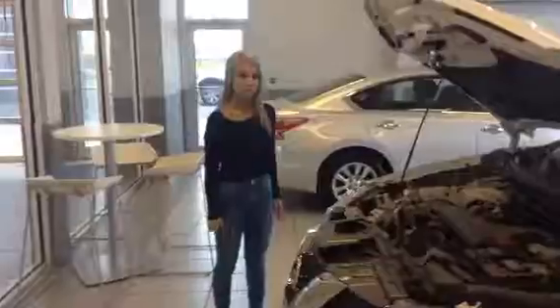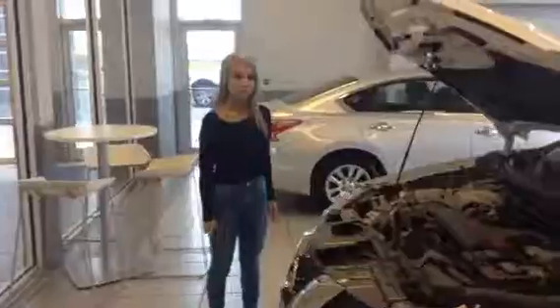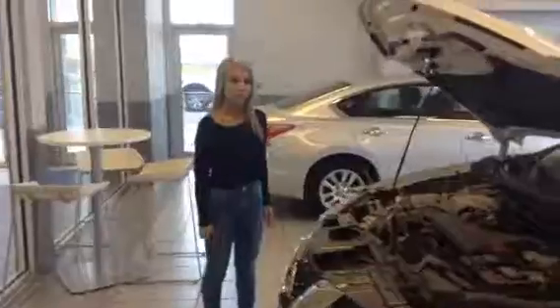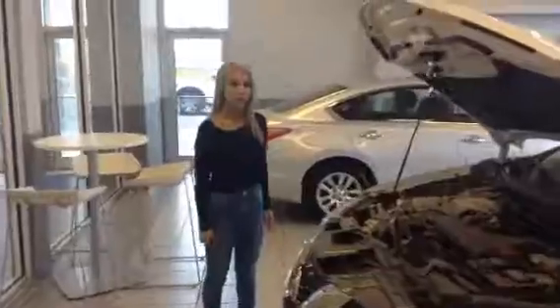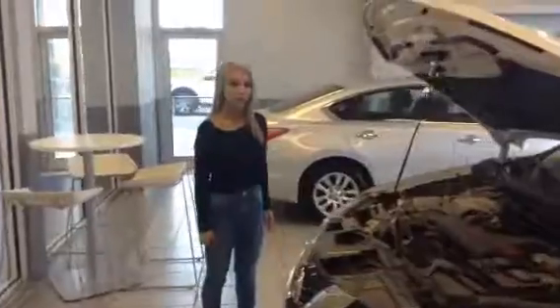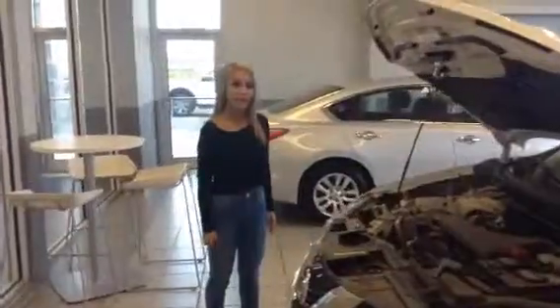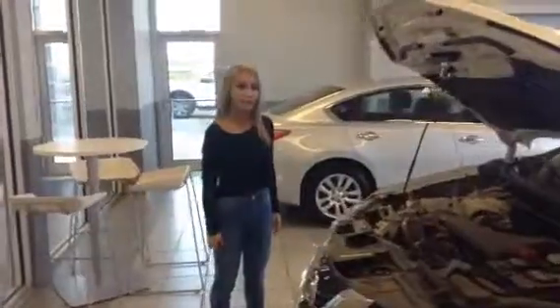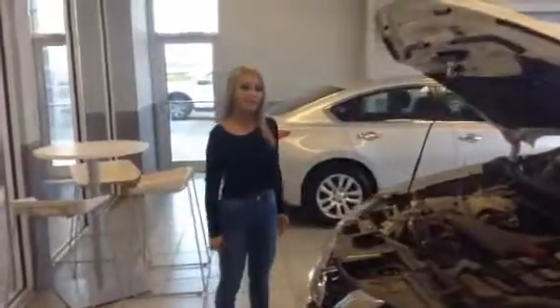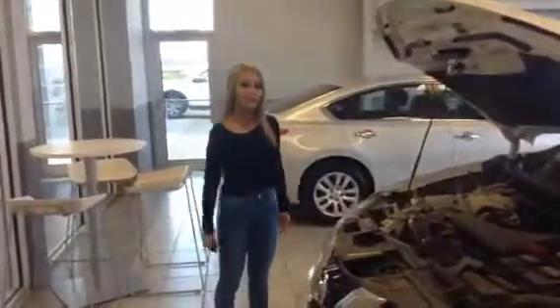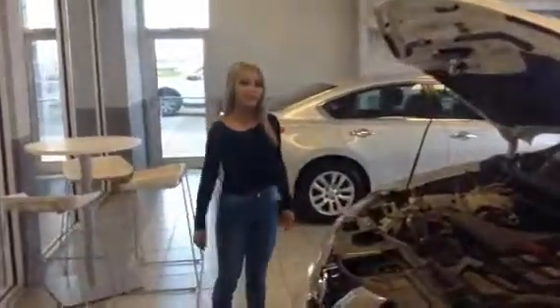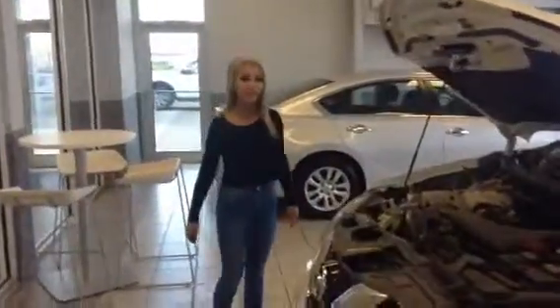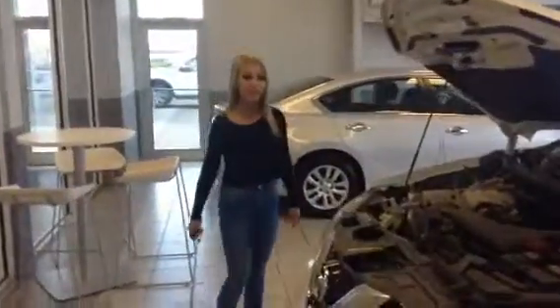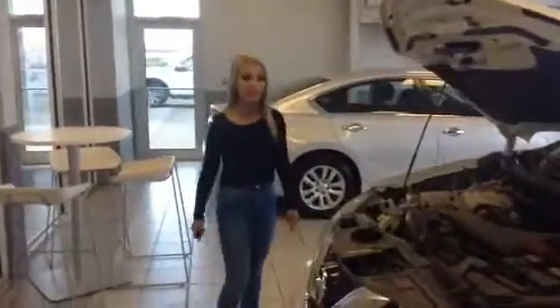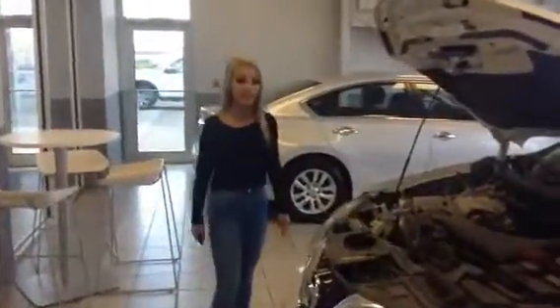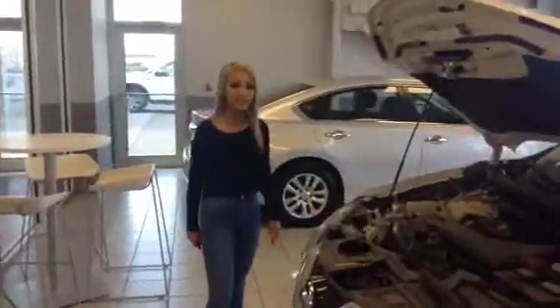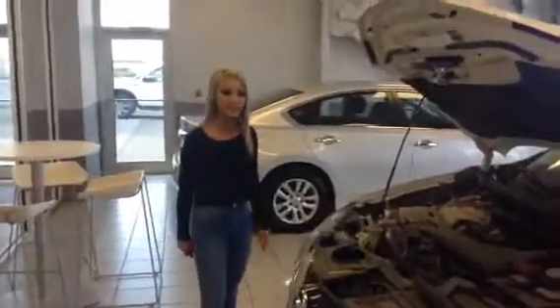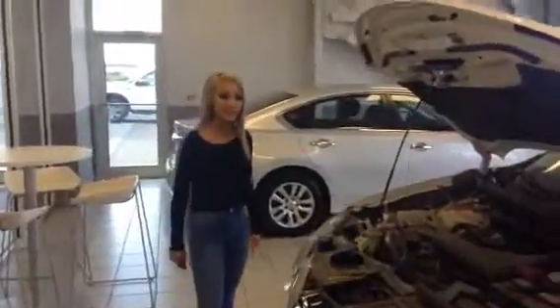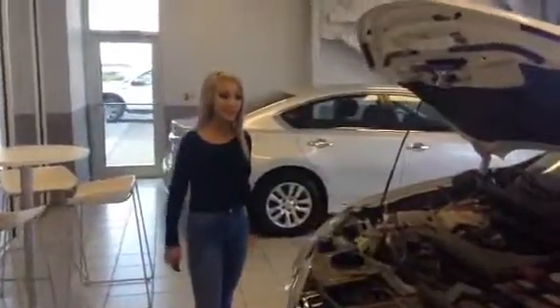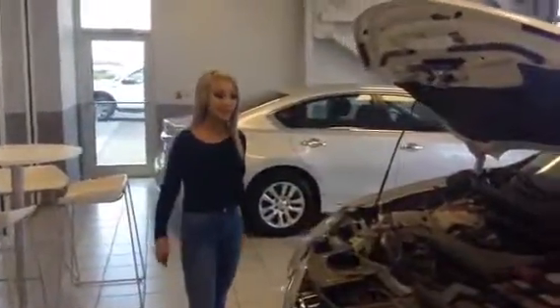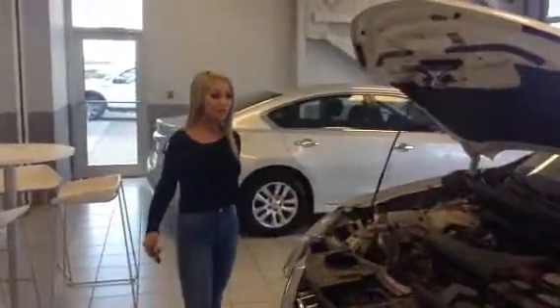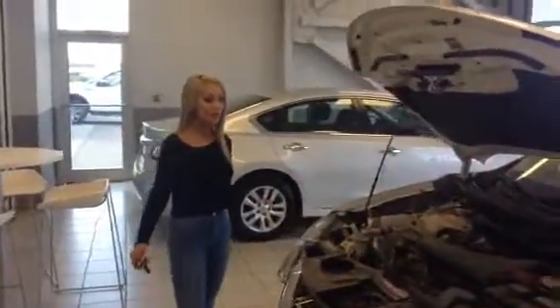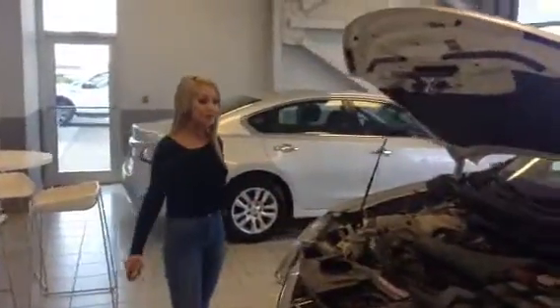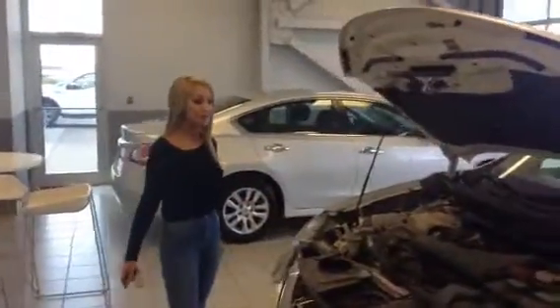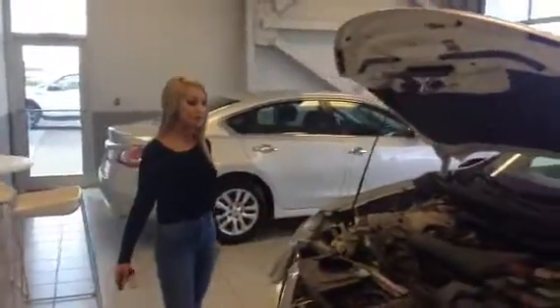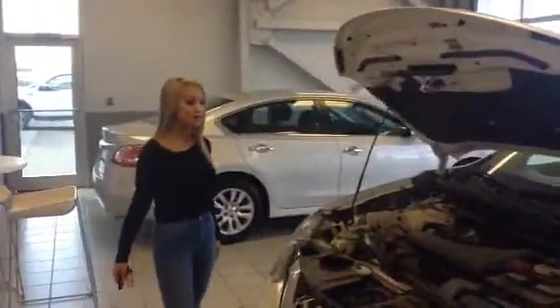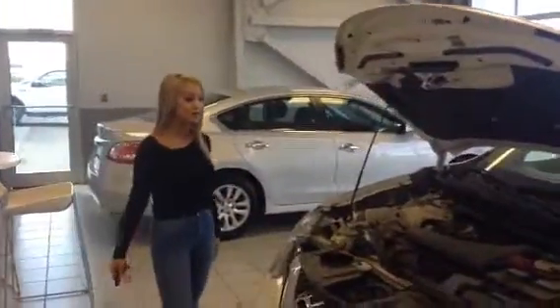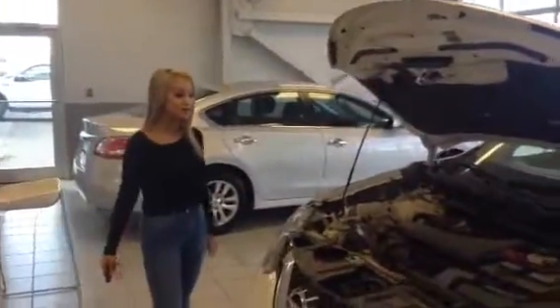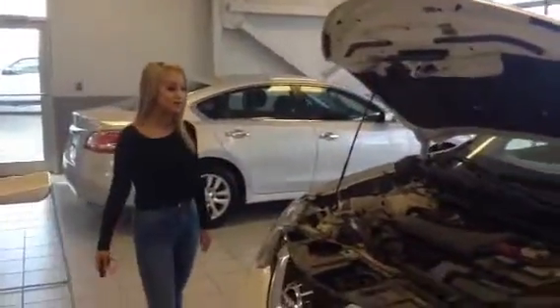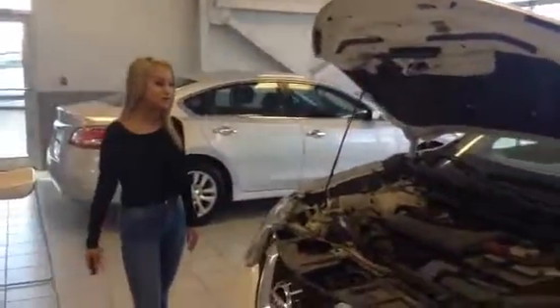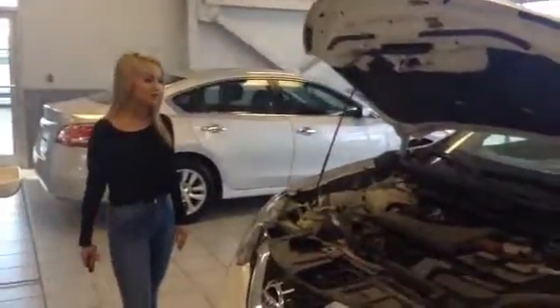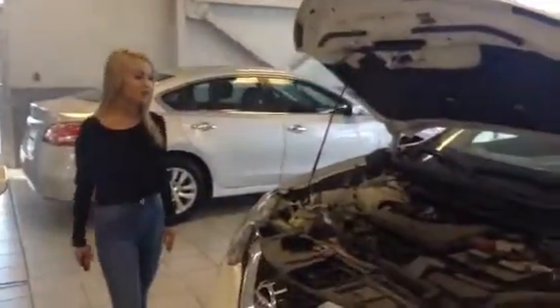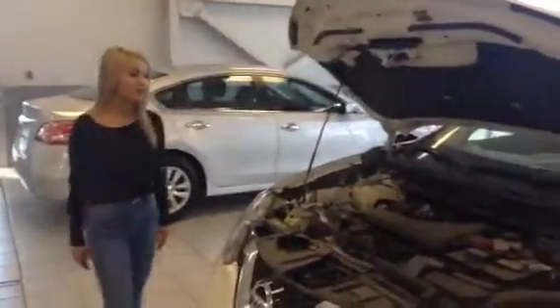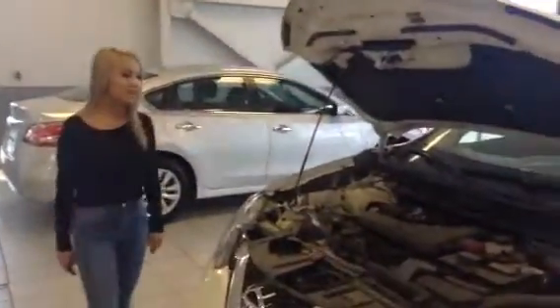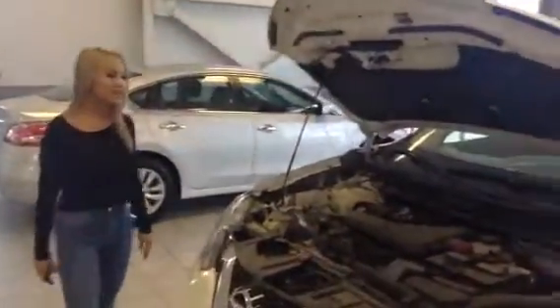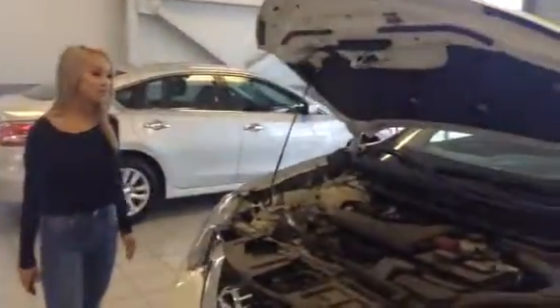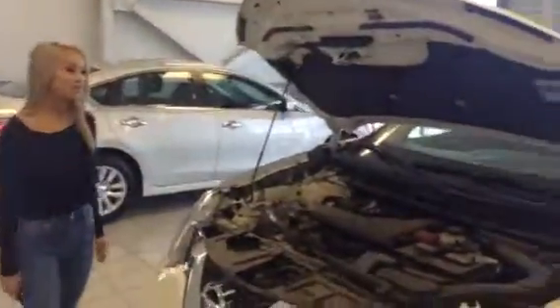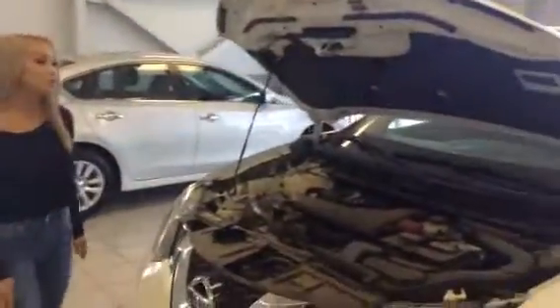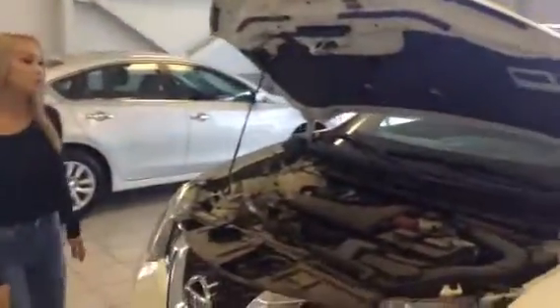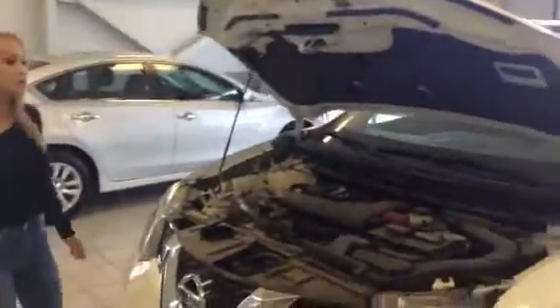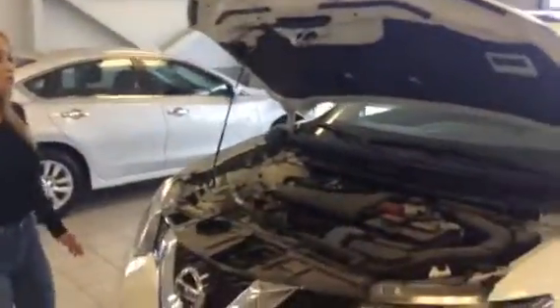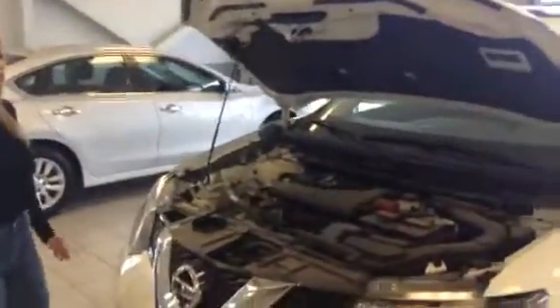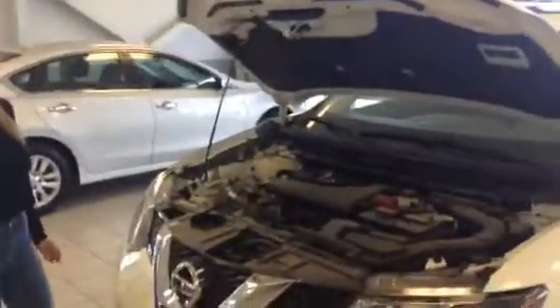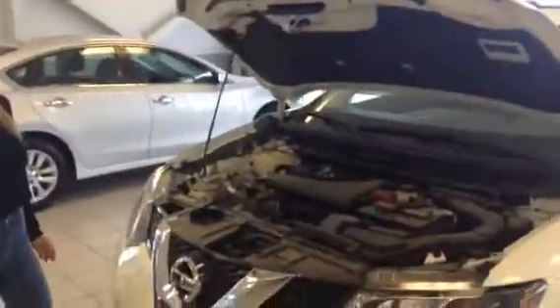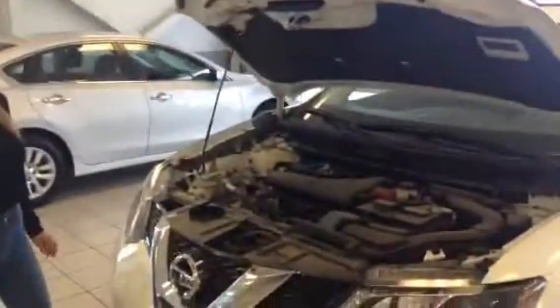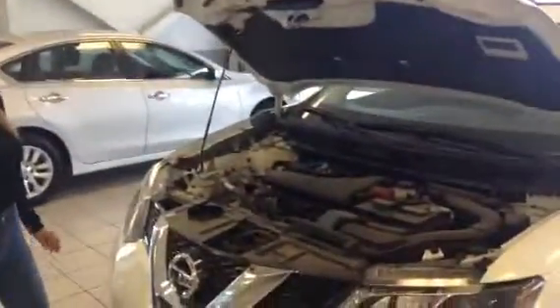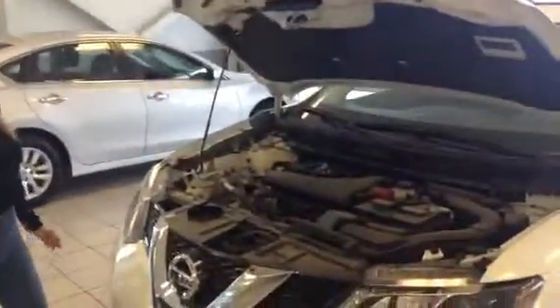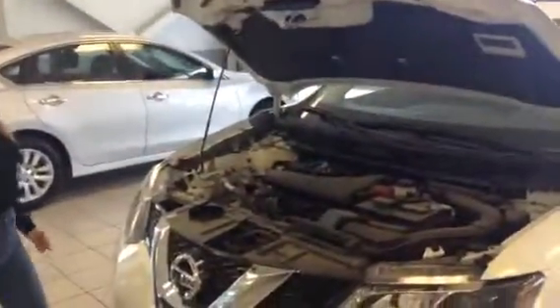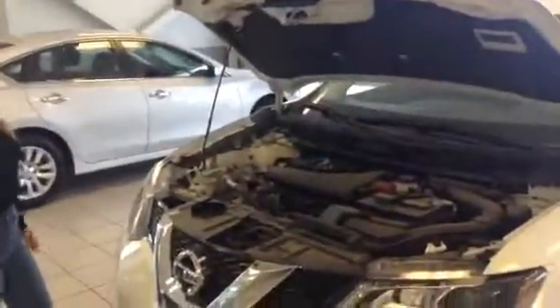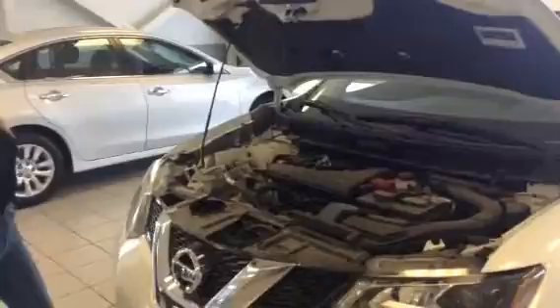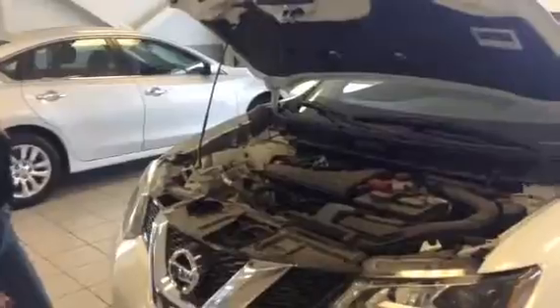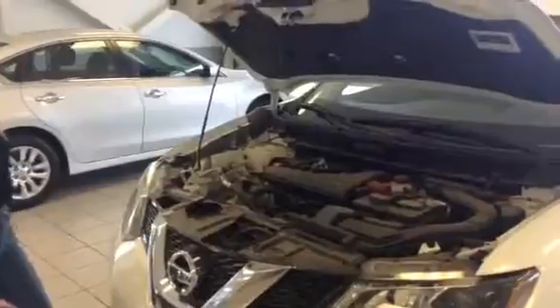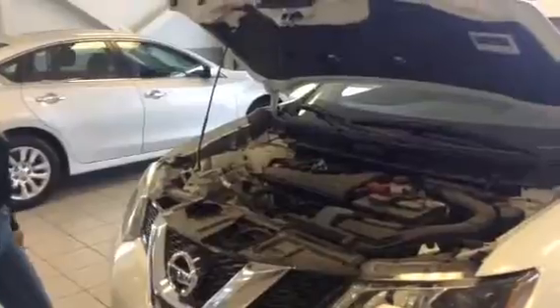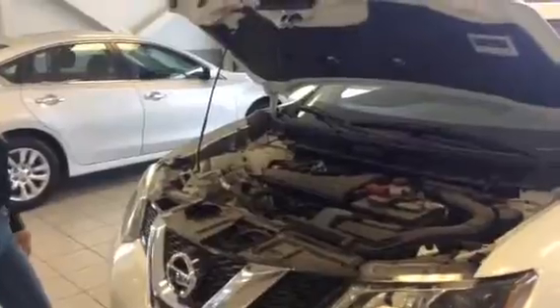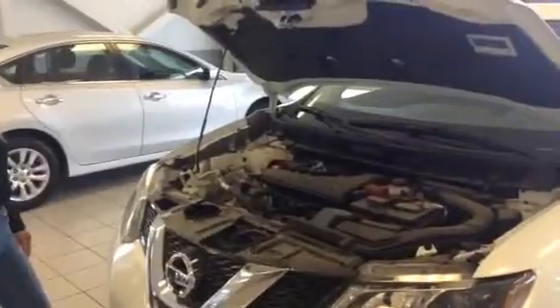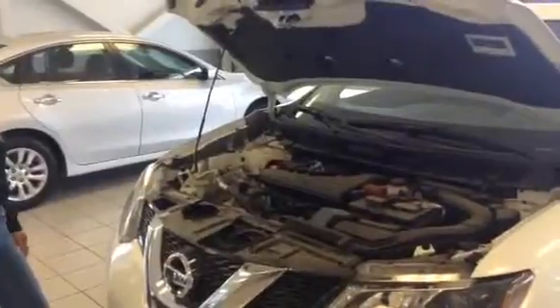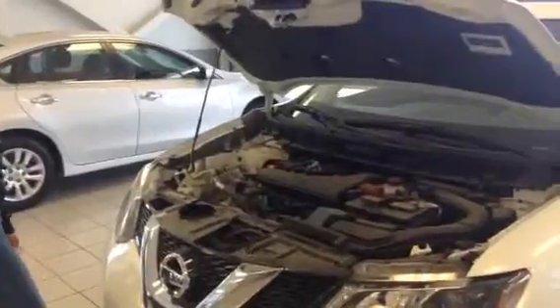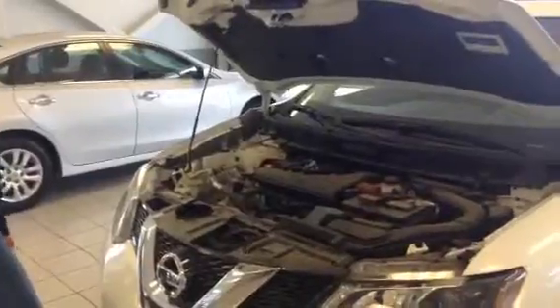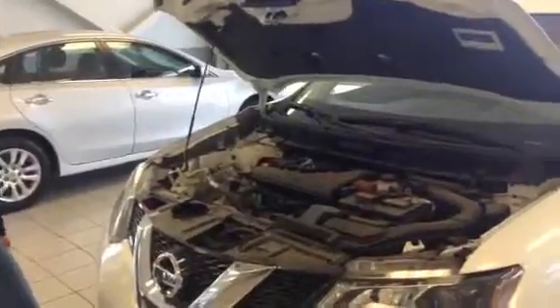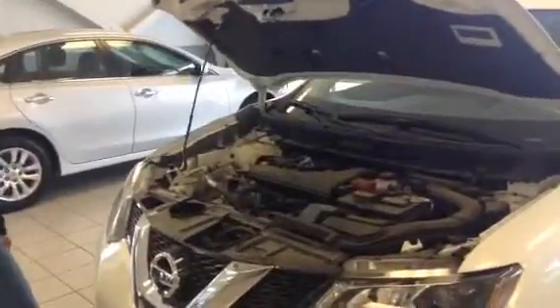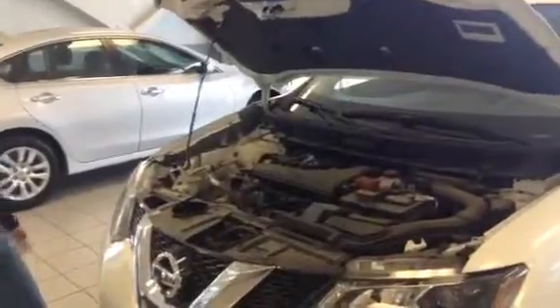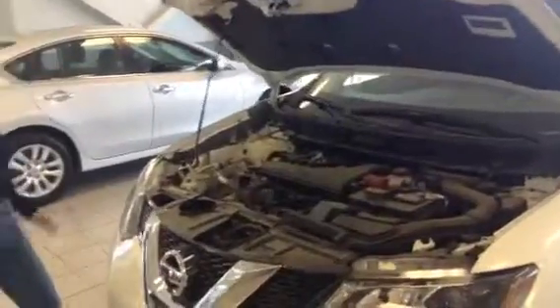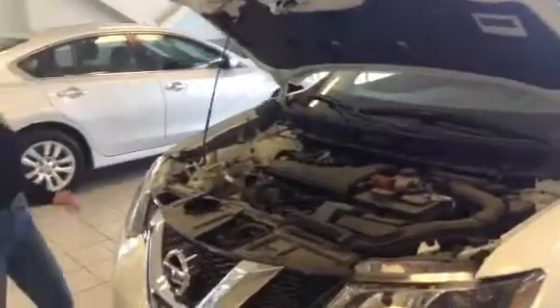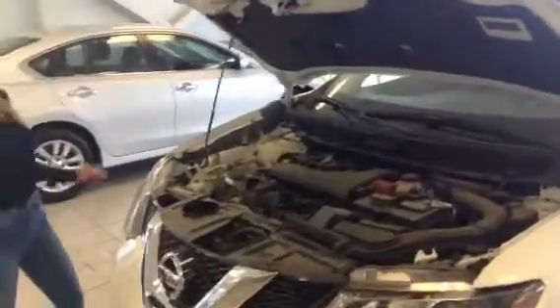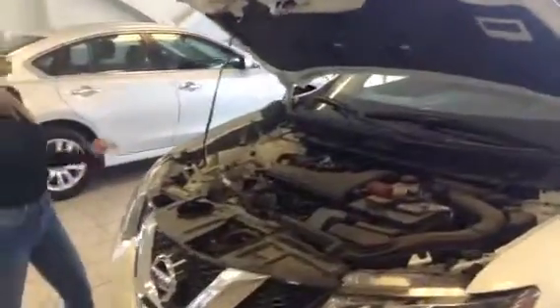Hi Alex, I'm Elaine from LA Nissan. I have your SL row here. It has a 2.5 liter 4 cylinder engine. It's really great on gas.